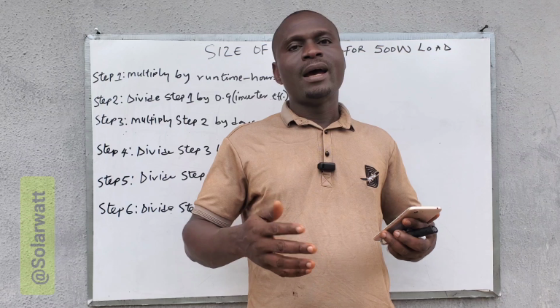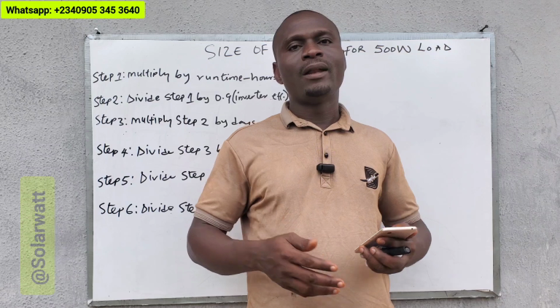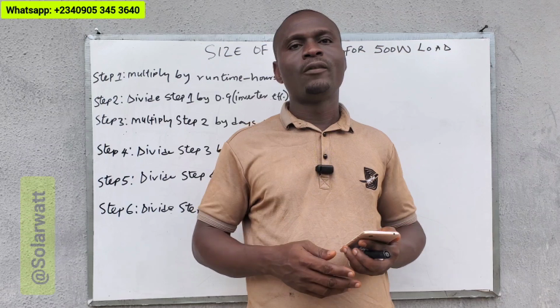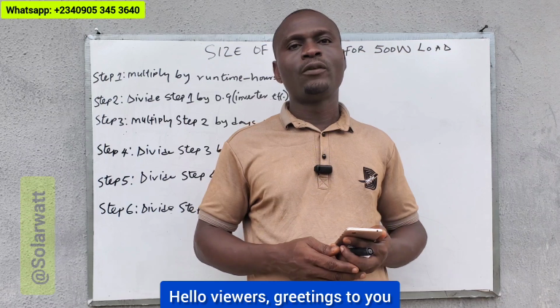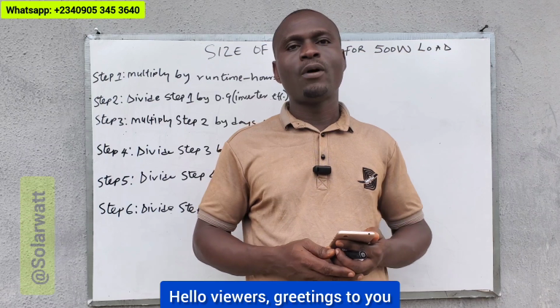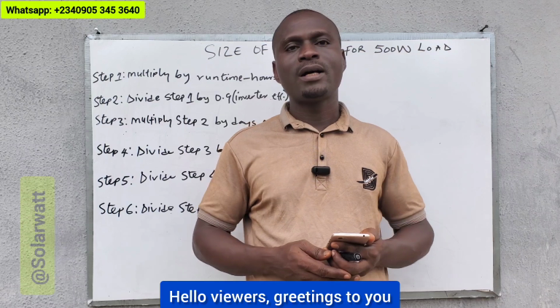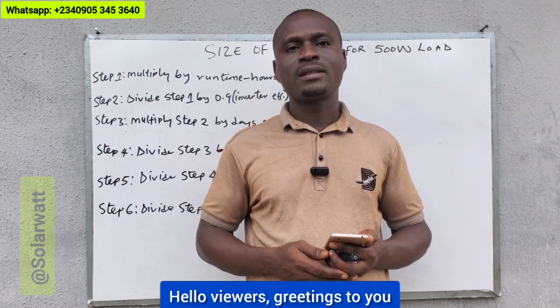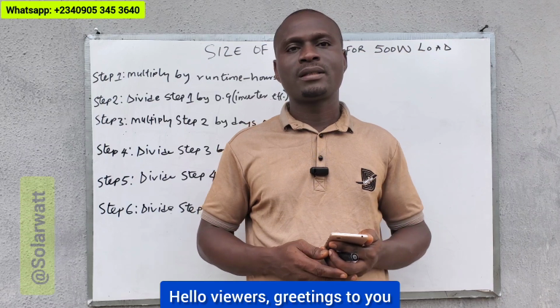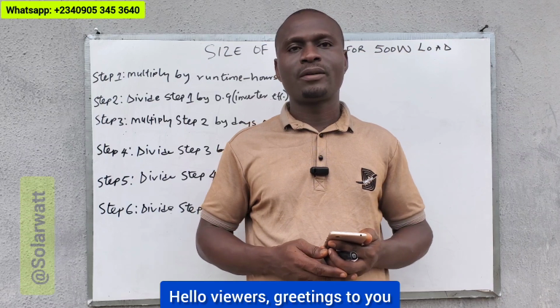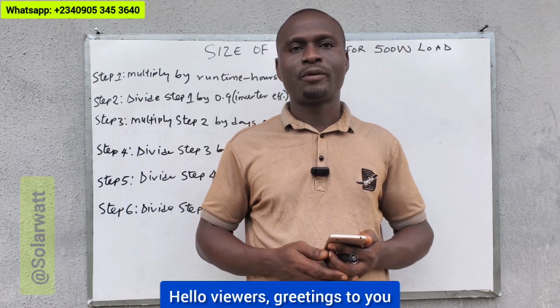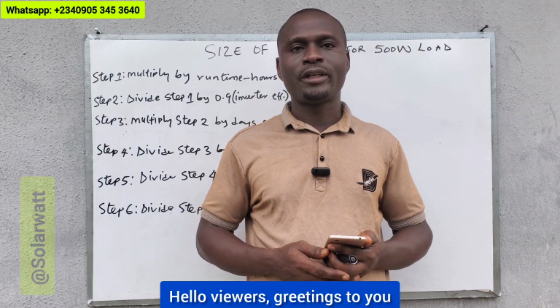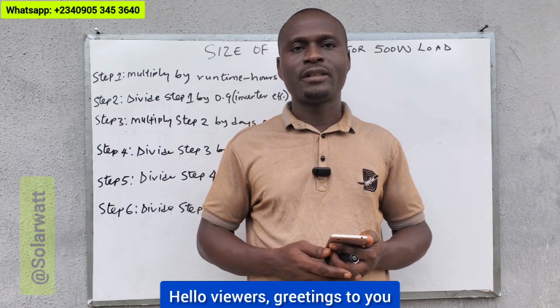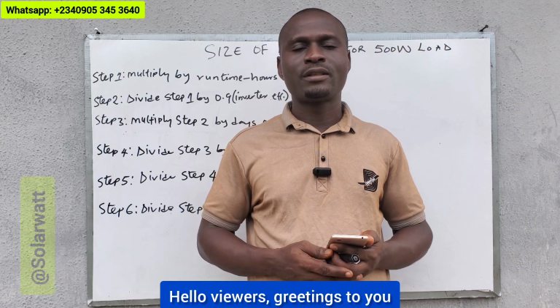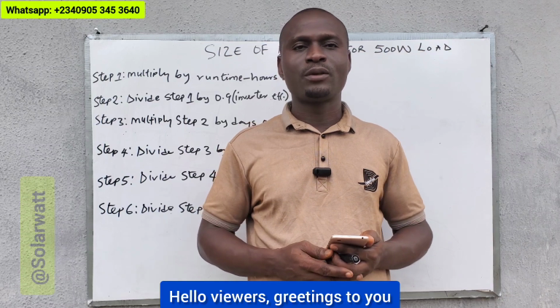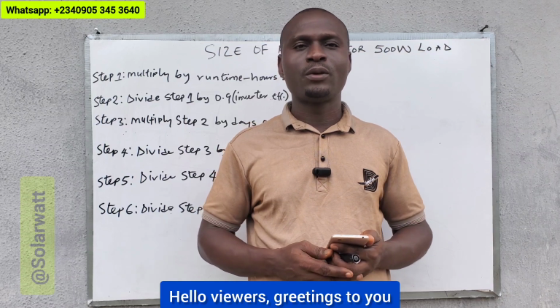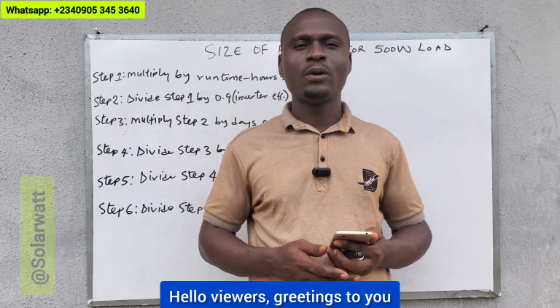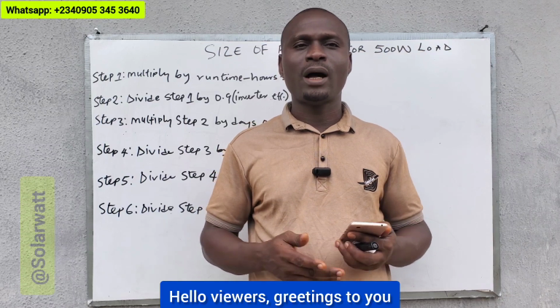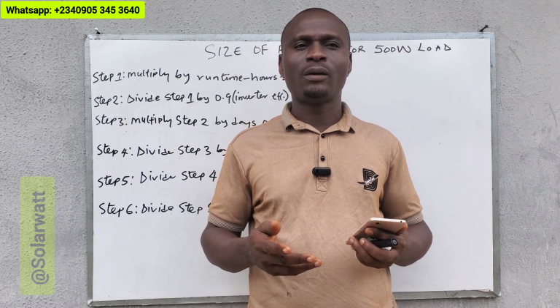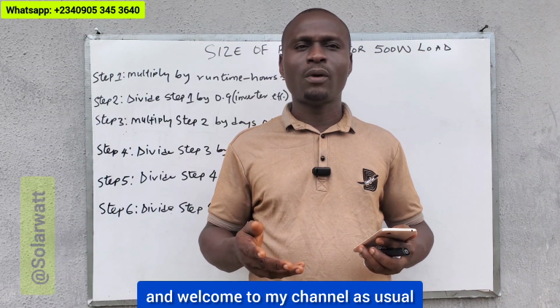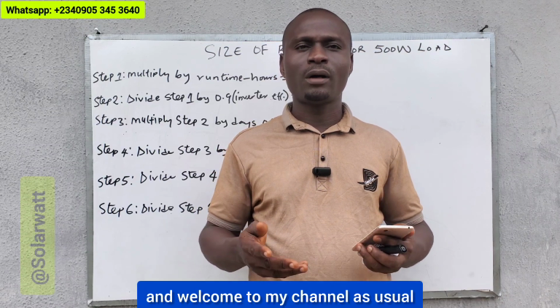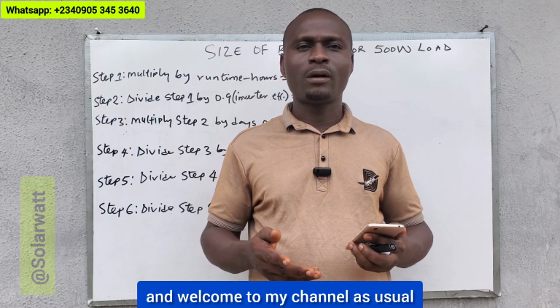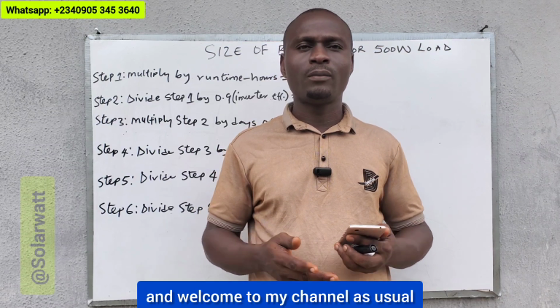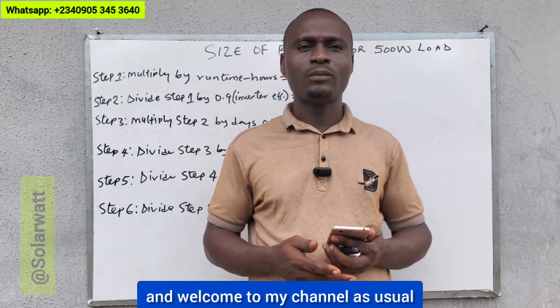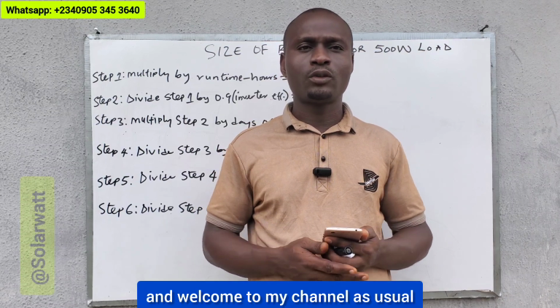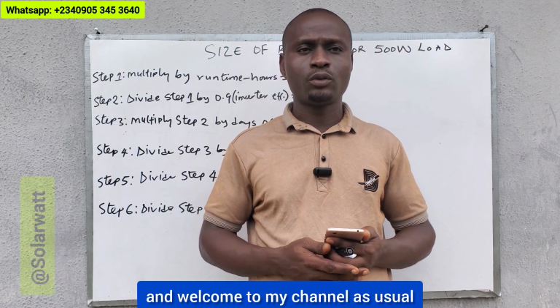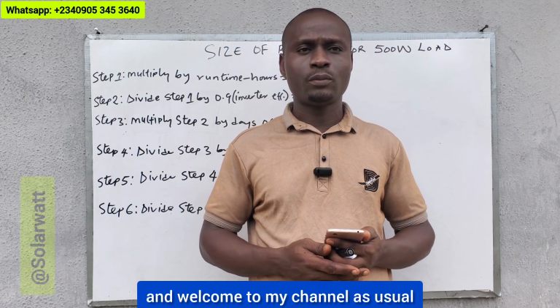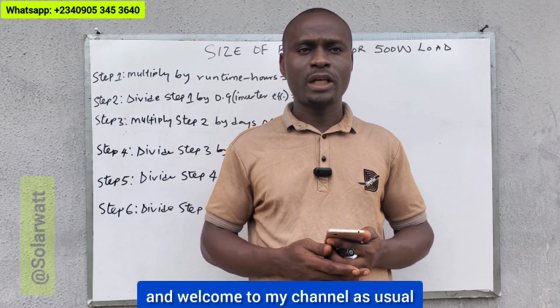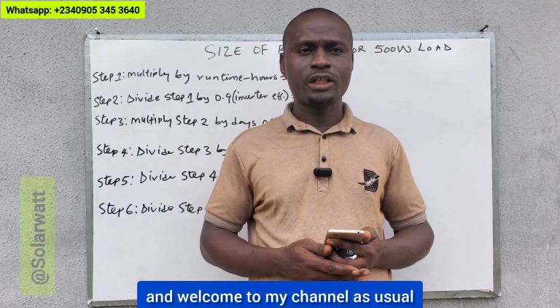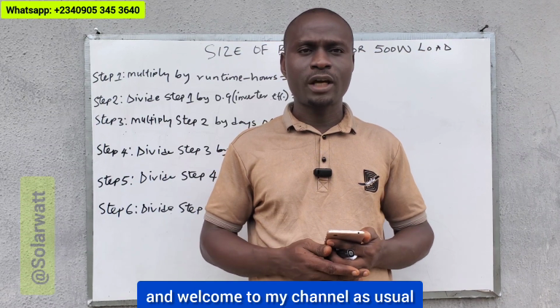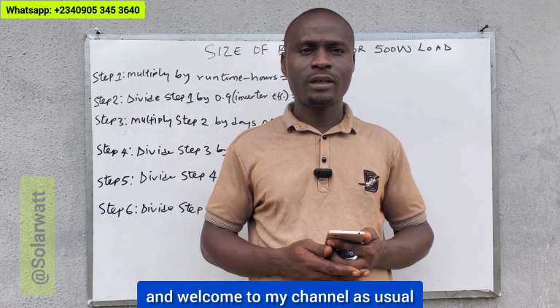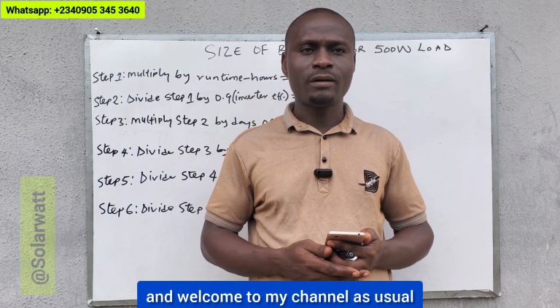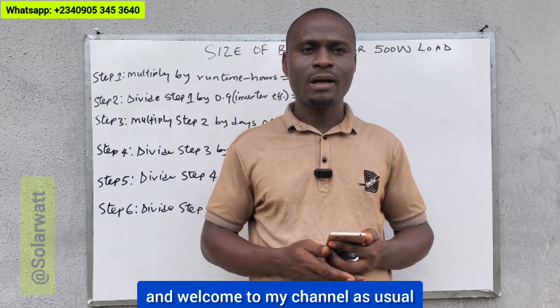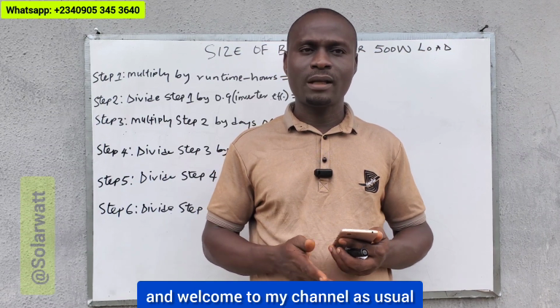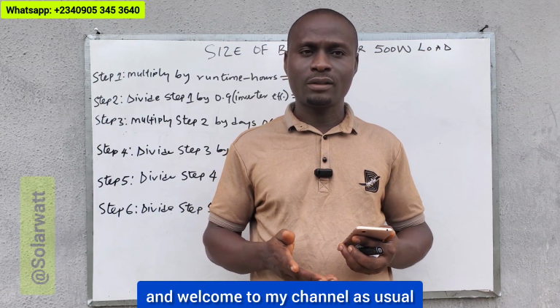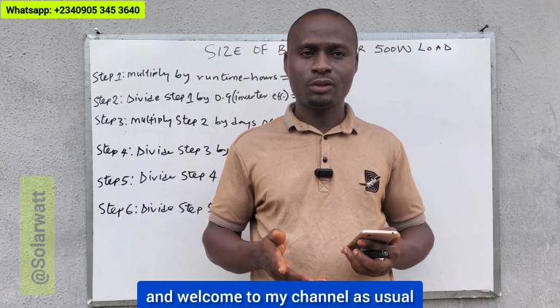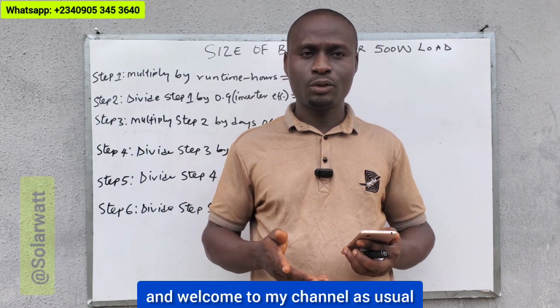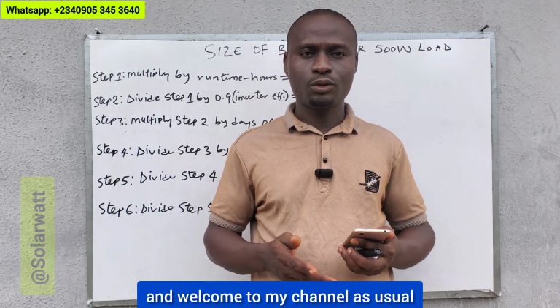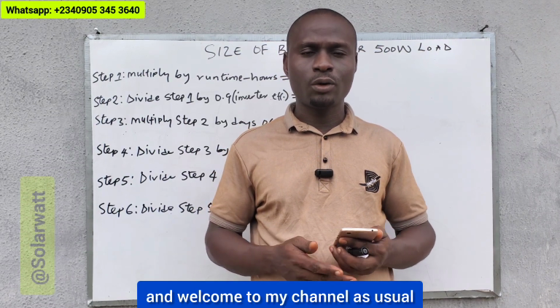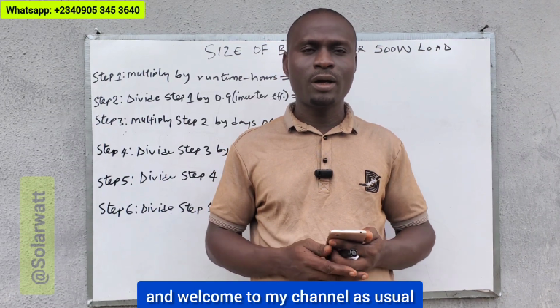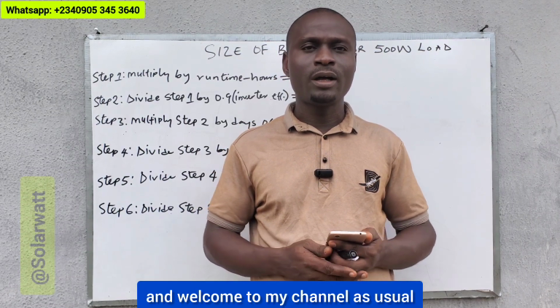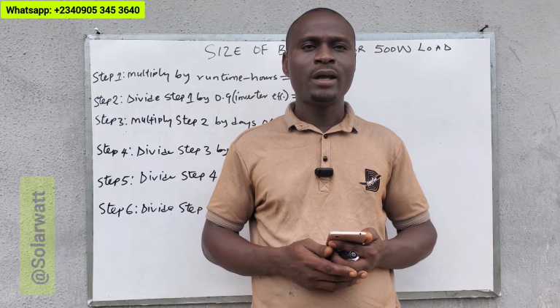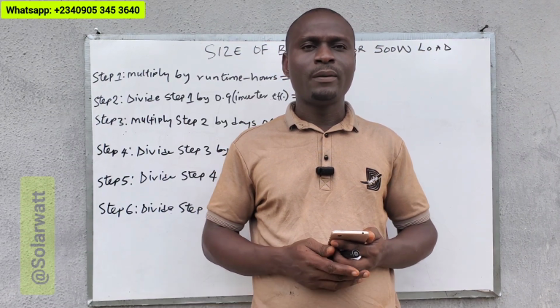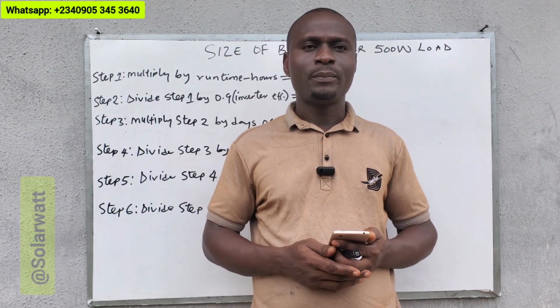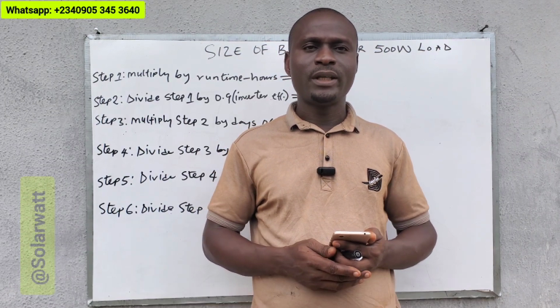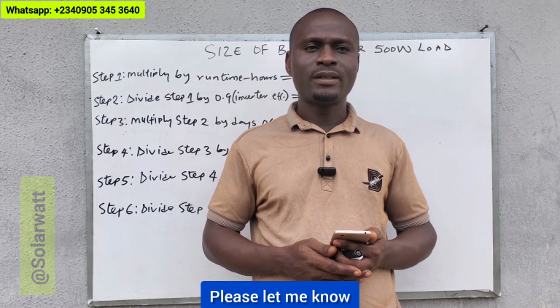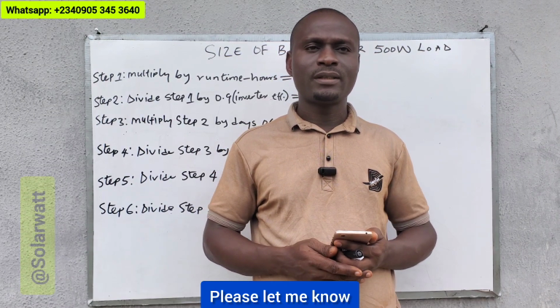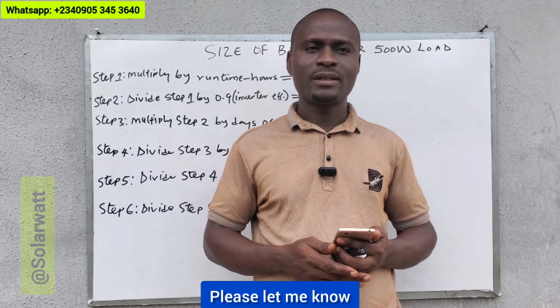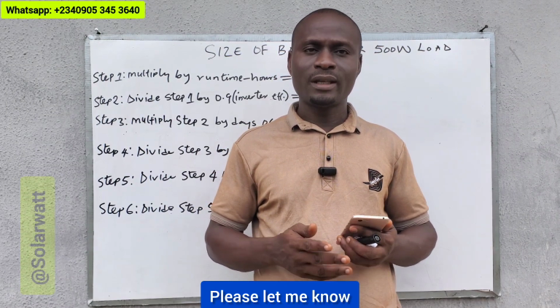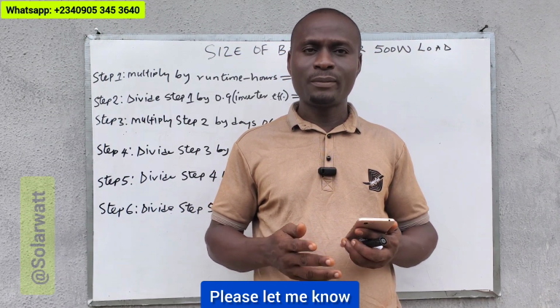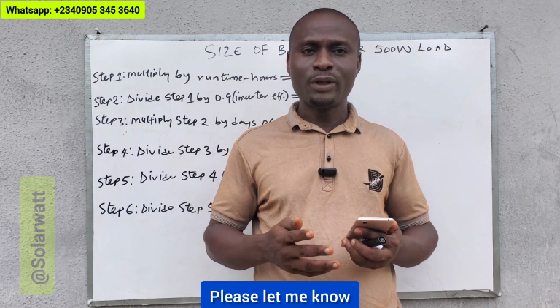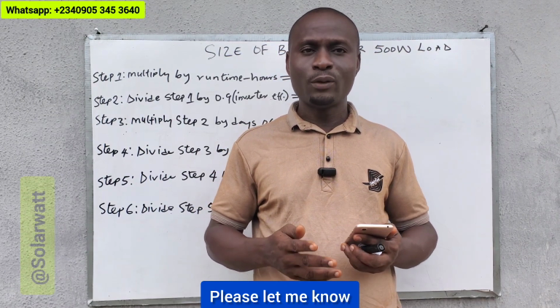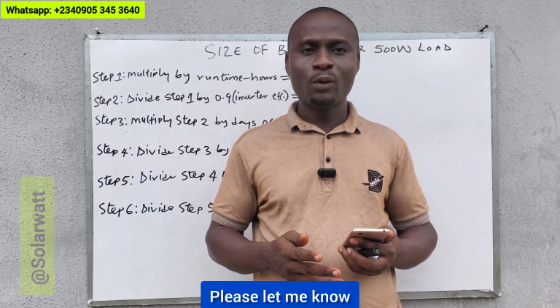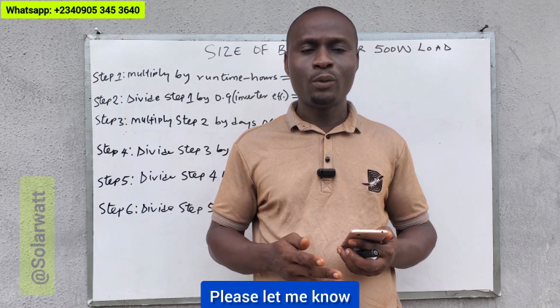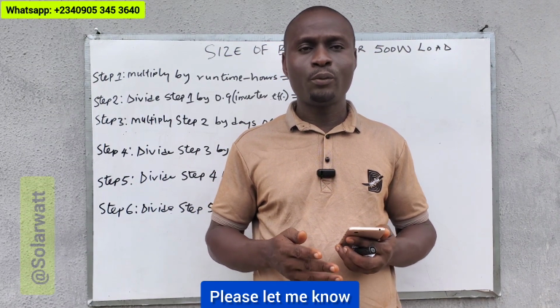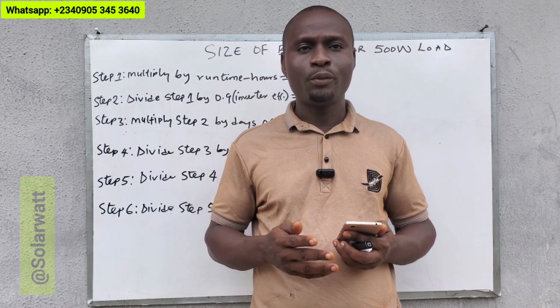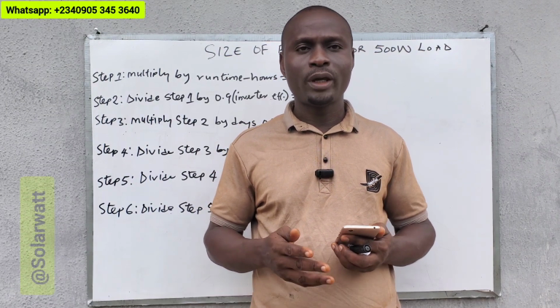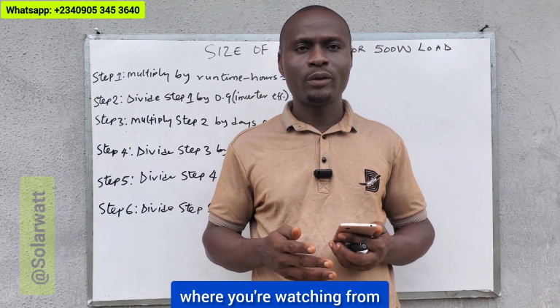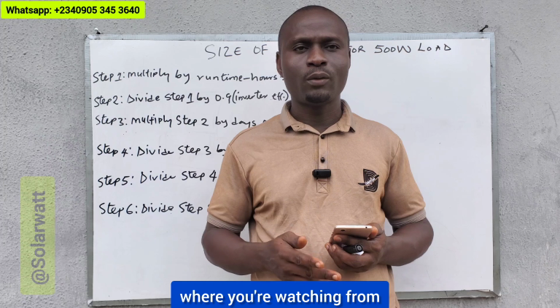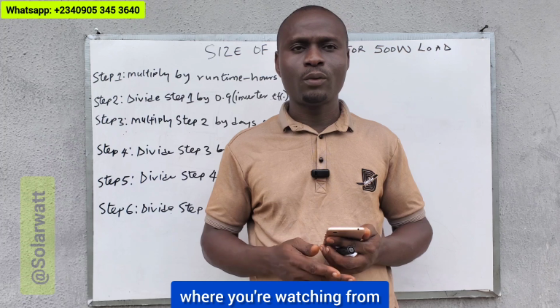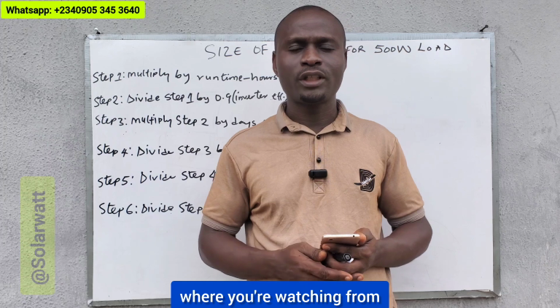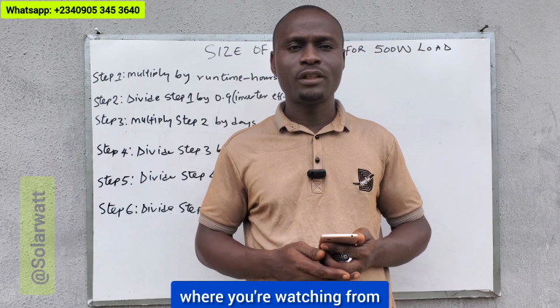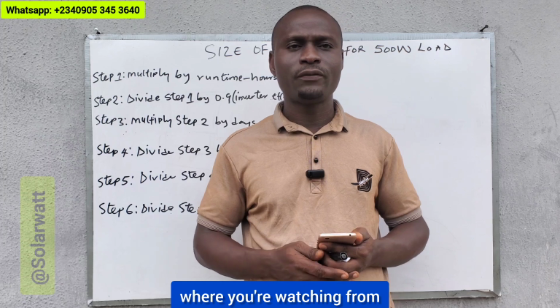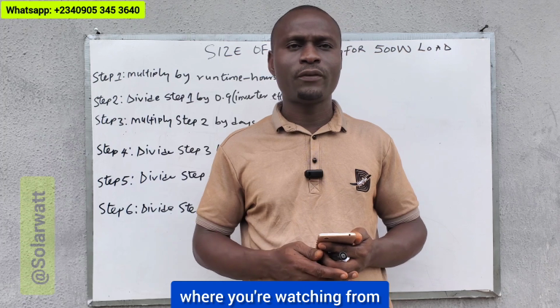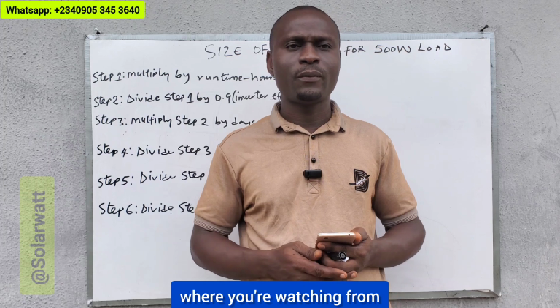Hello viewers, greetings to you and welcome to my channel as usual. Please let me know where you're watching from.